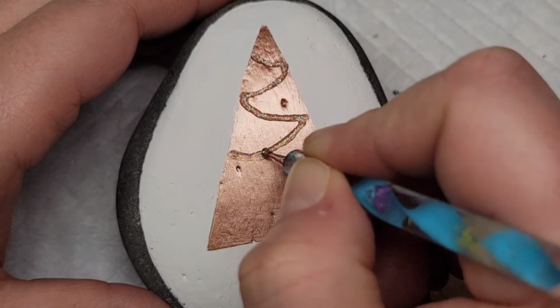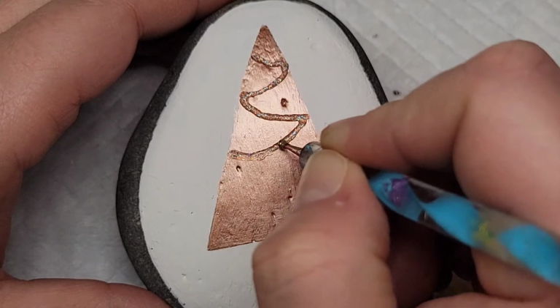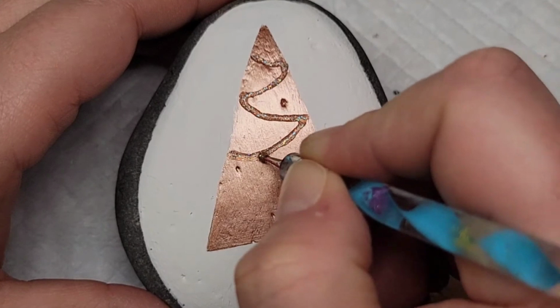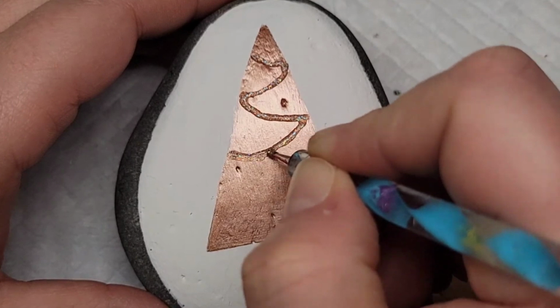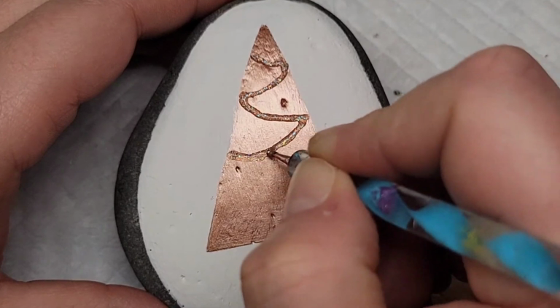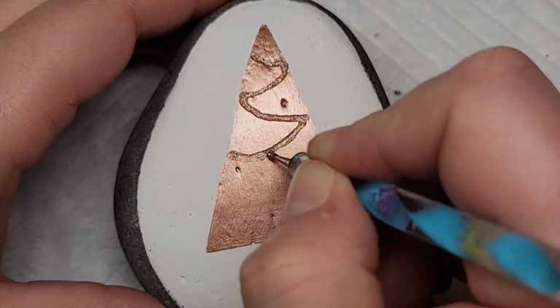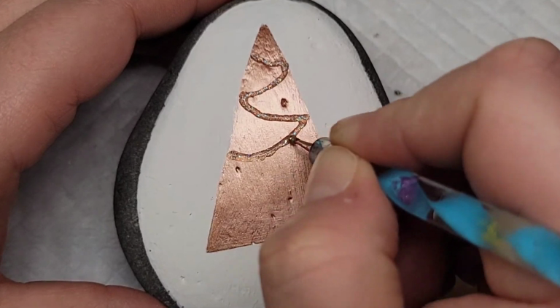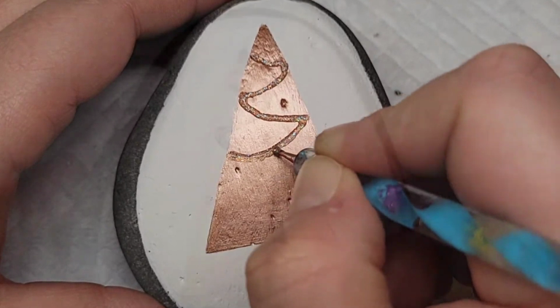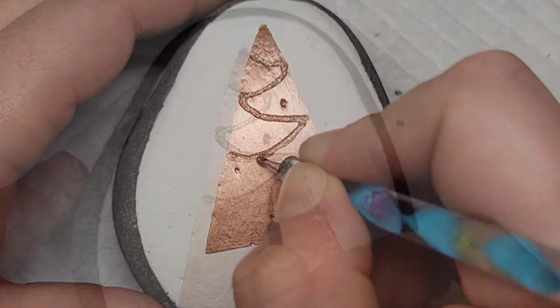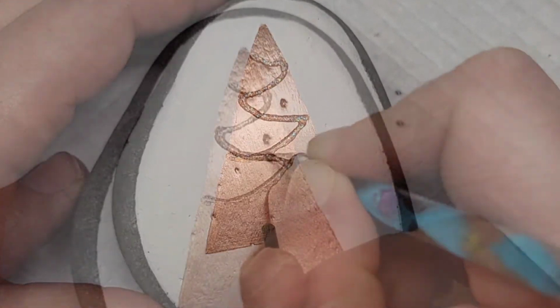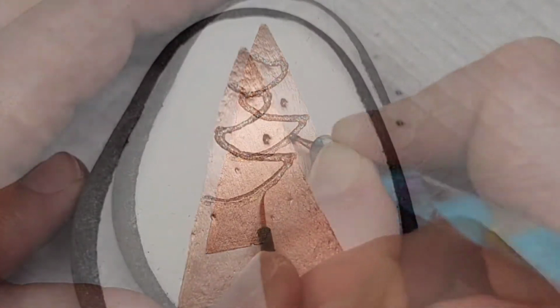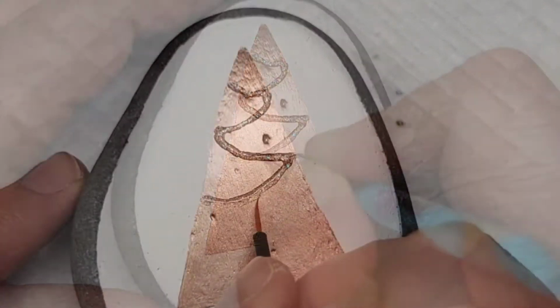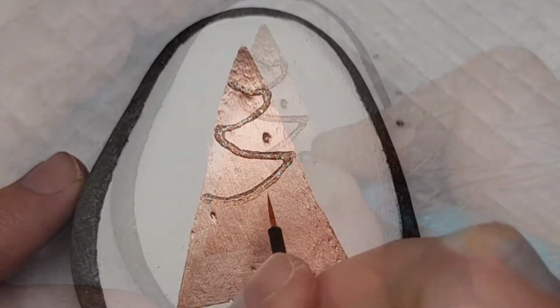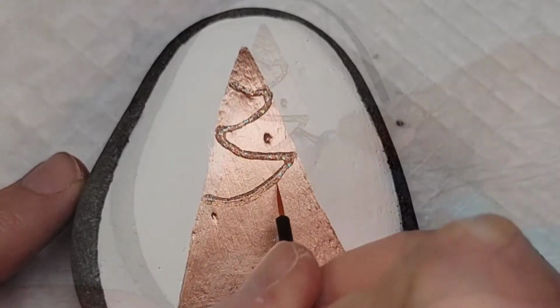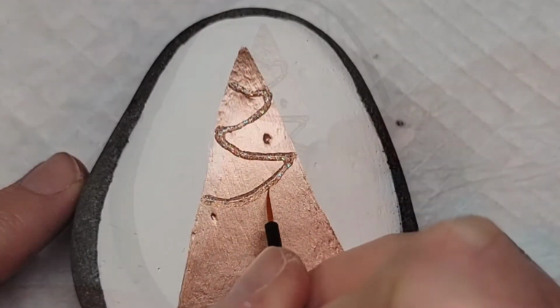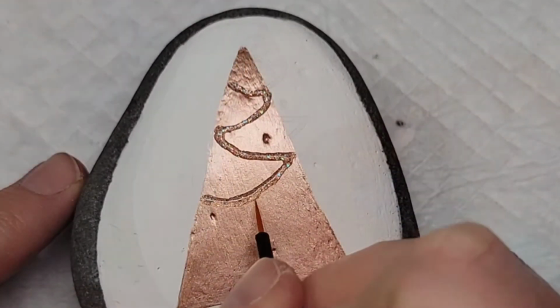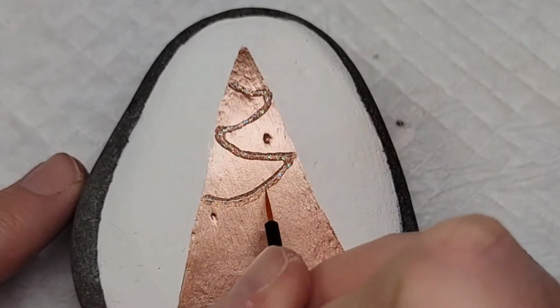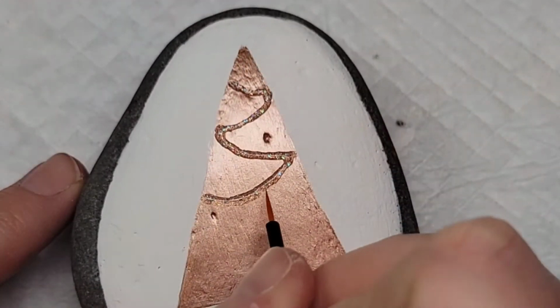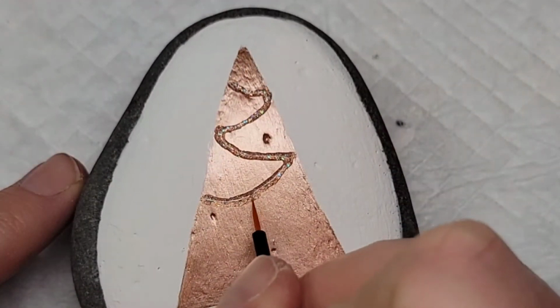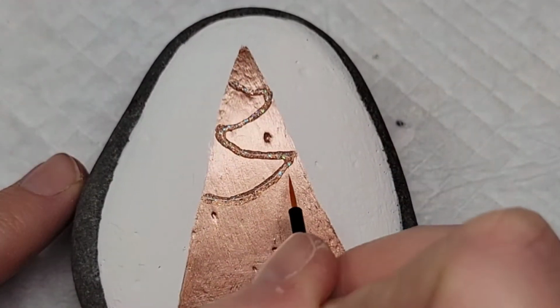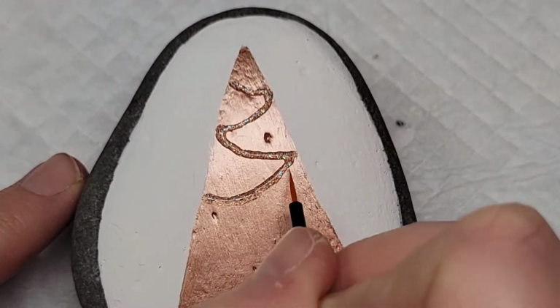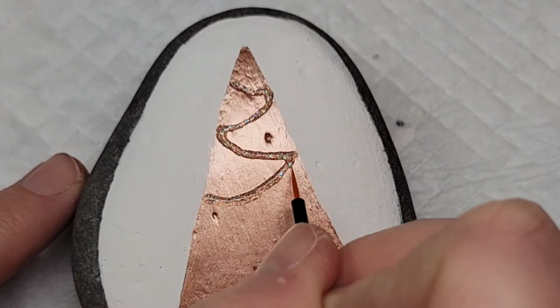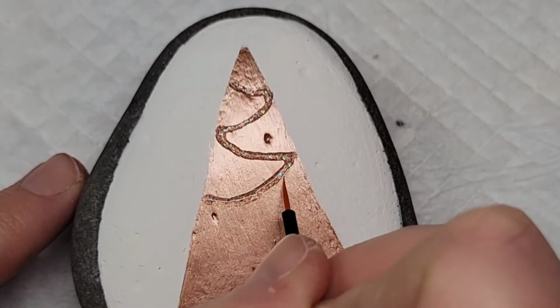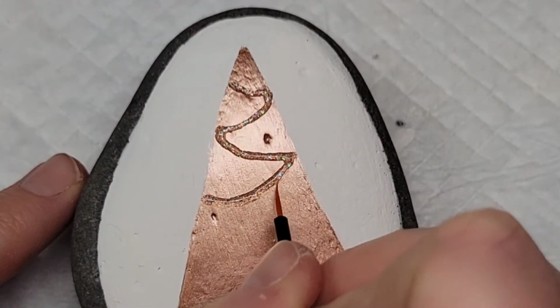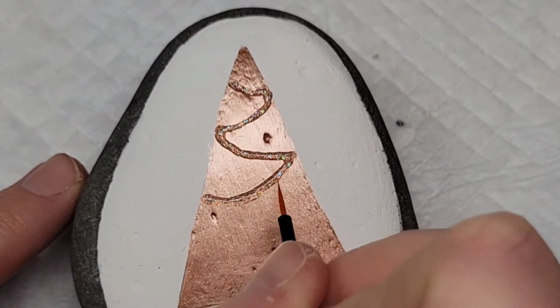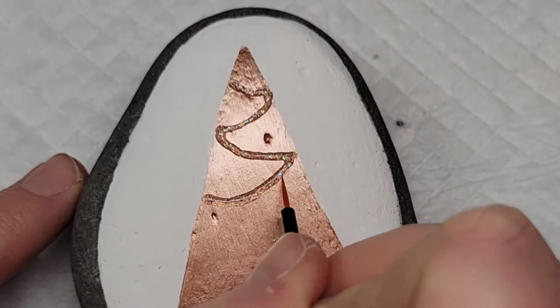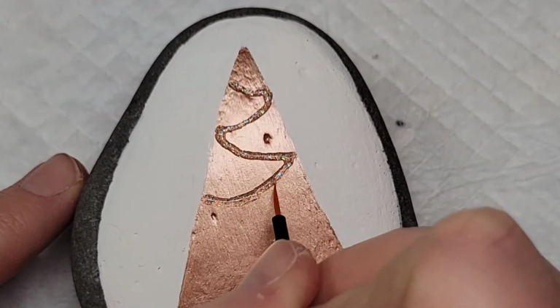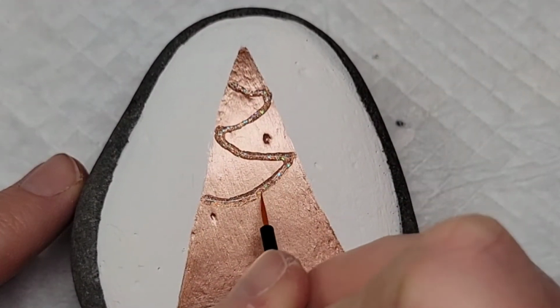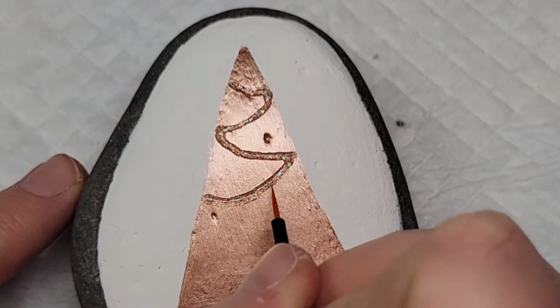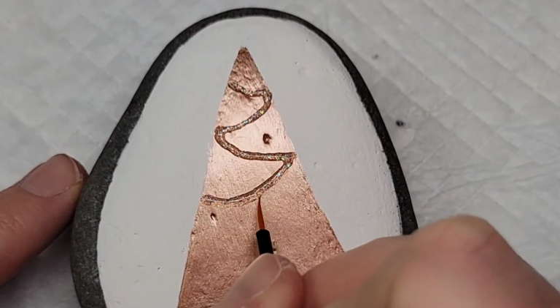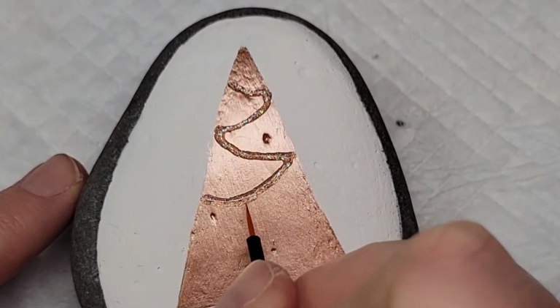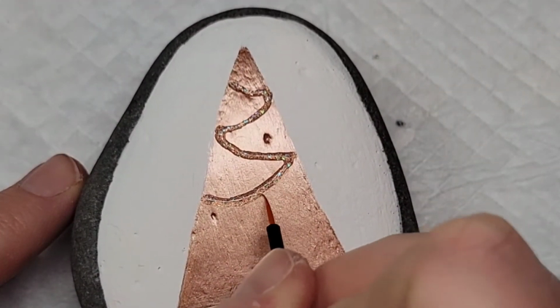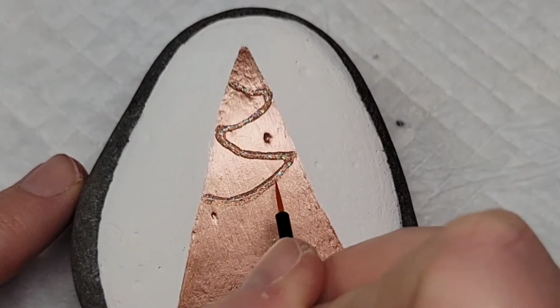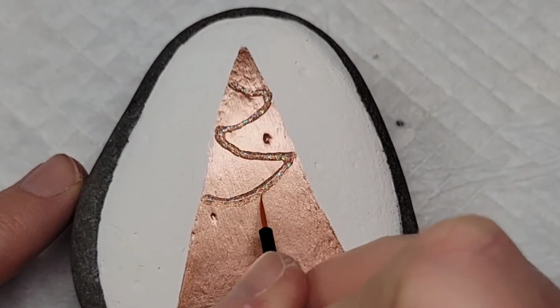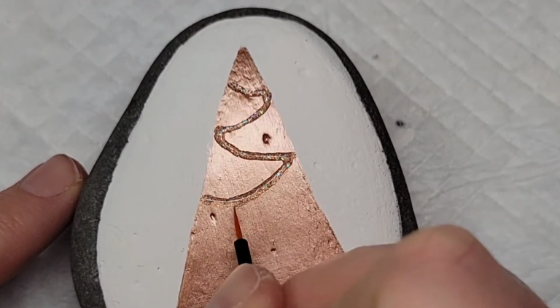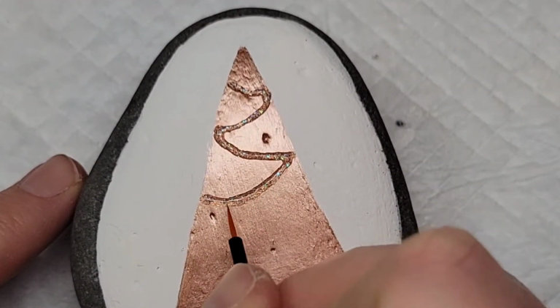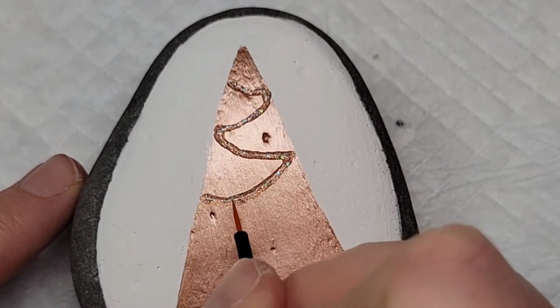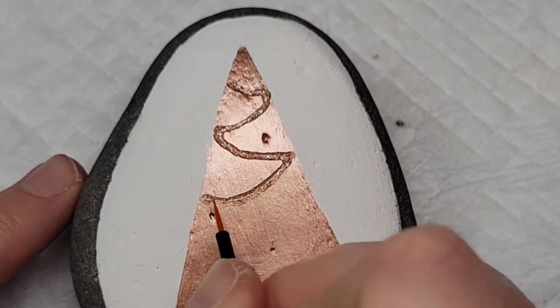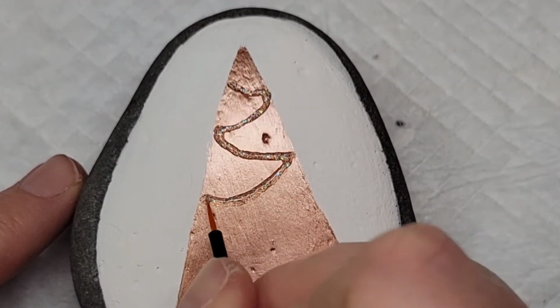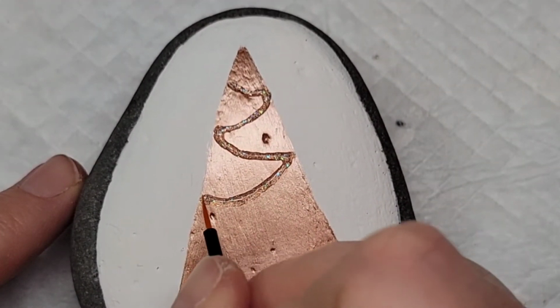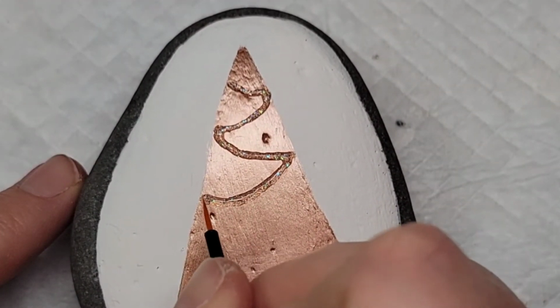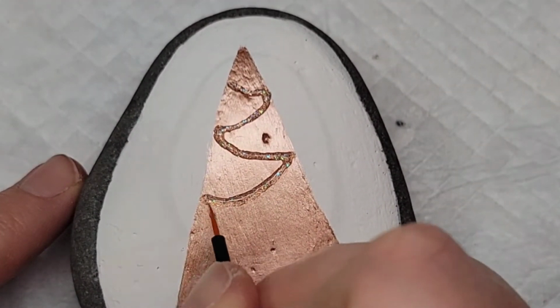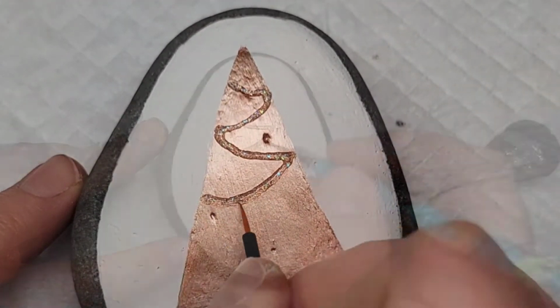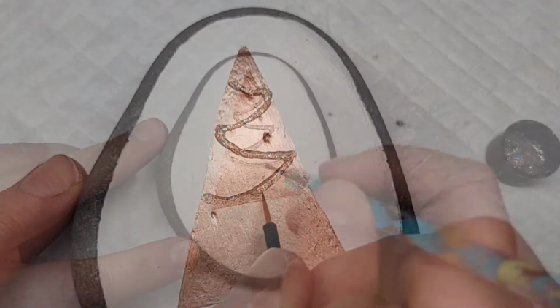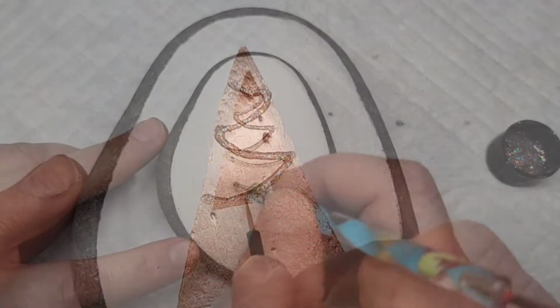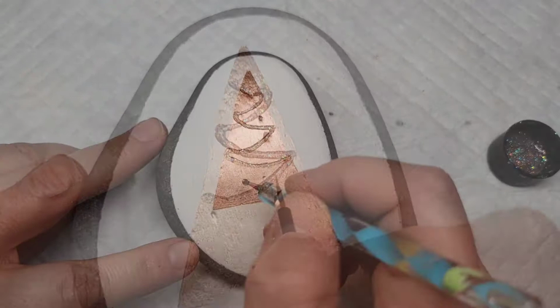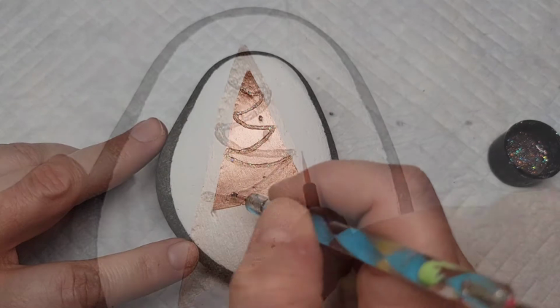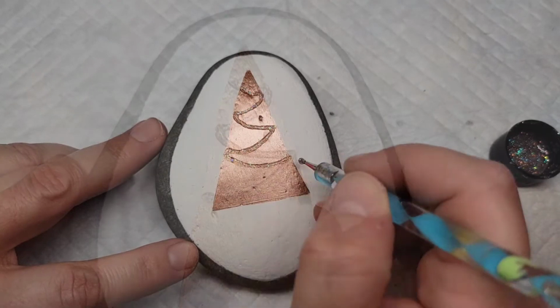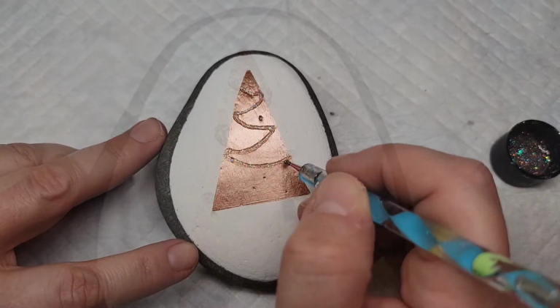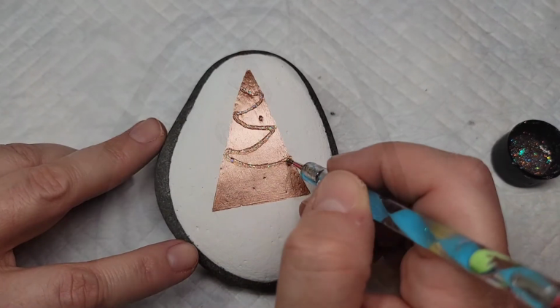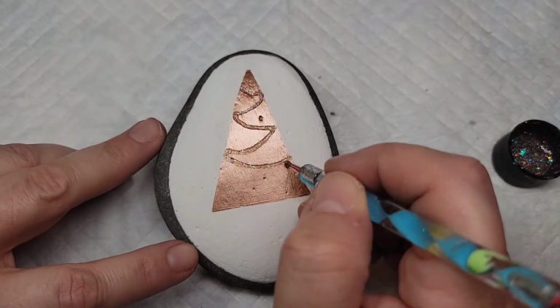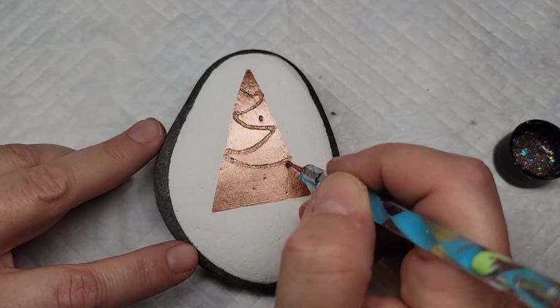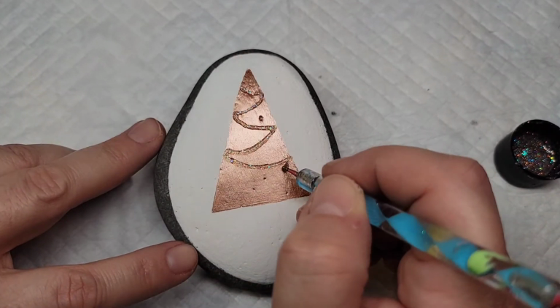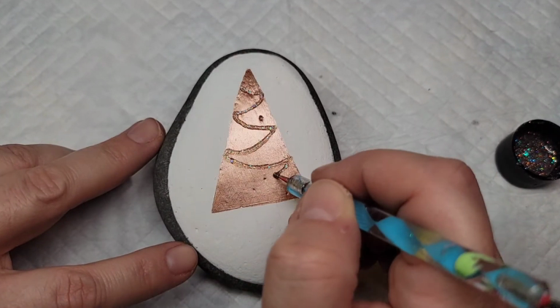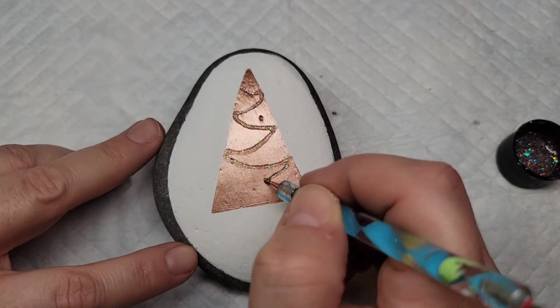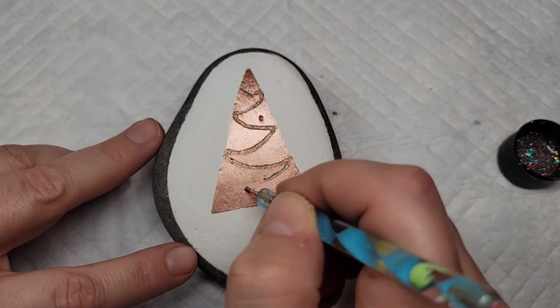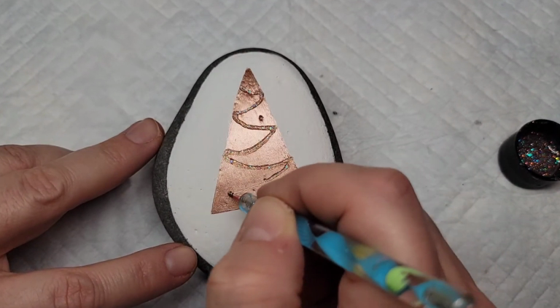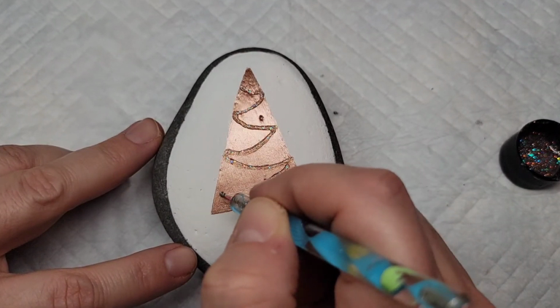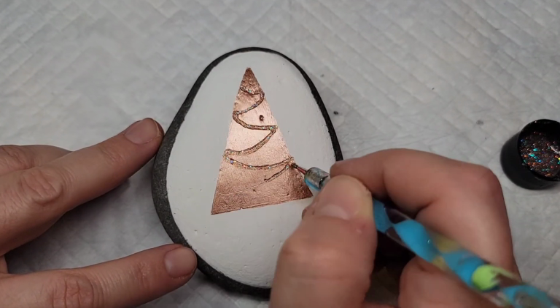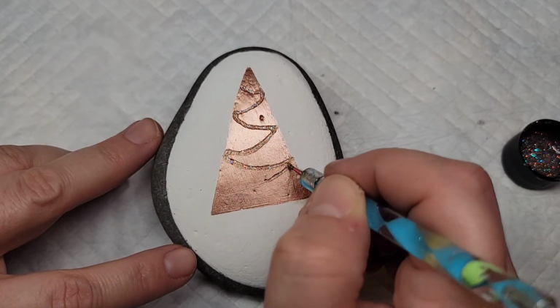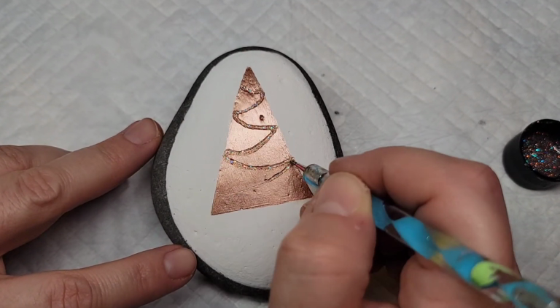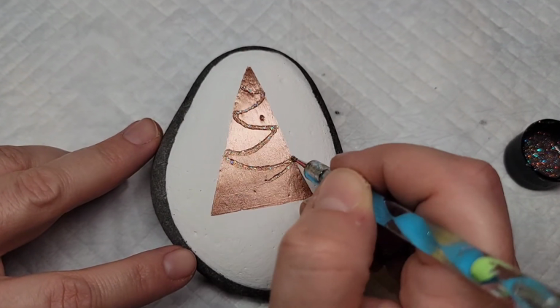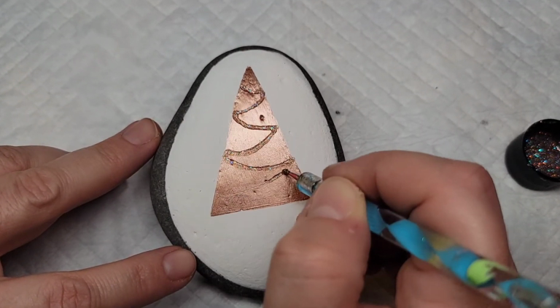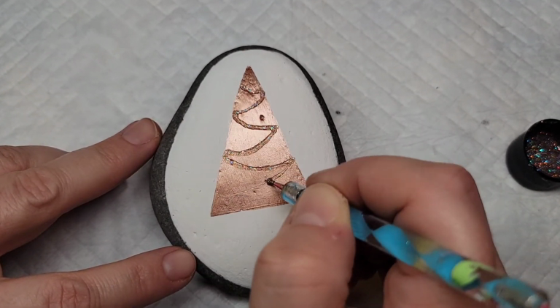And you can always use a fine line paint brush — this is a disposable eyeliner brush — to just kind of smooth out the little lines where it might get a little gloppy.